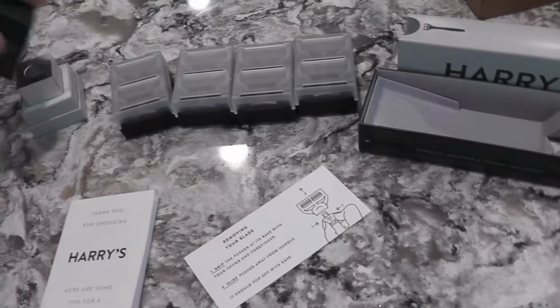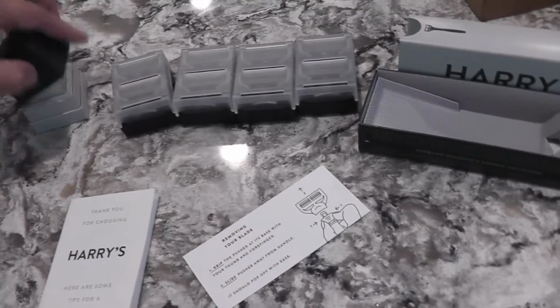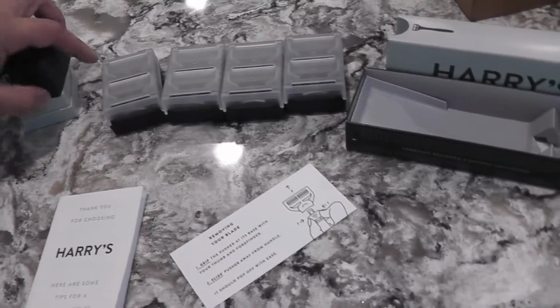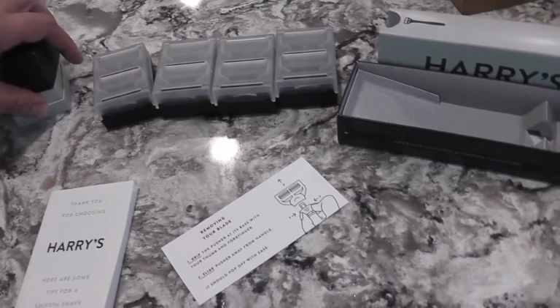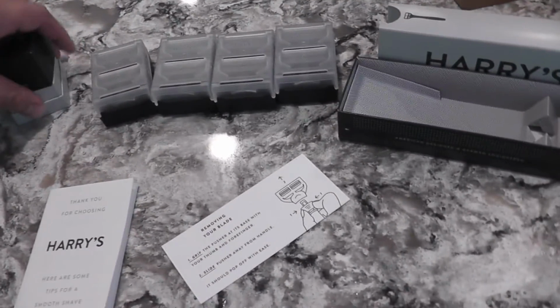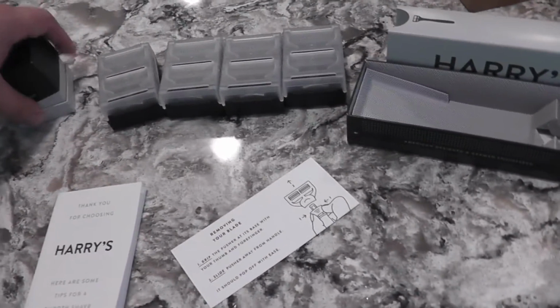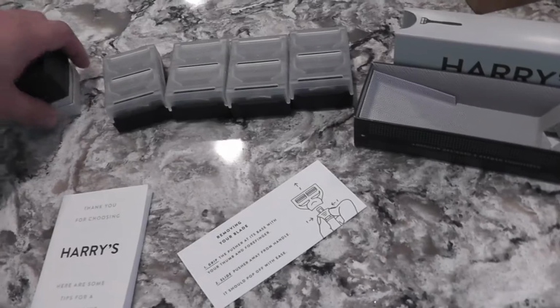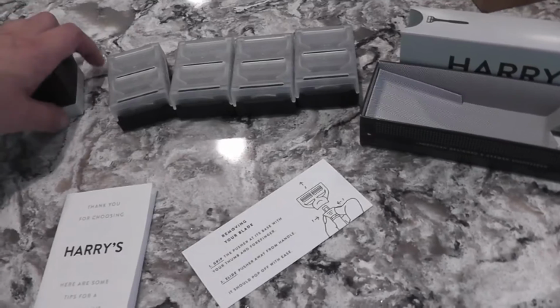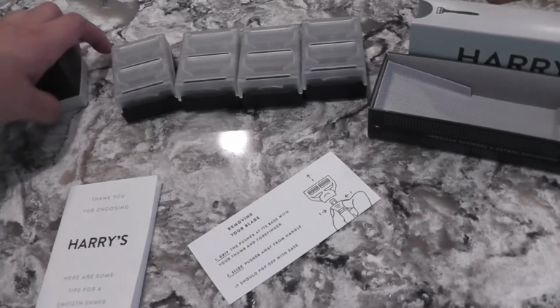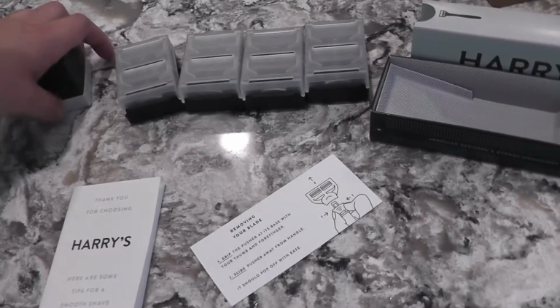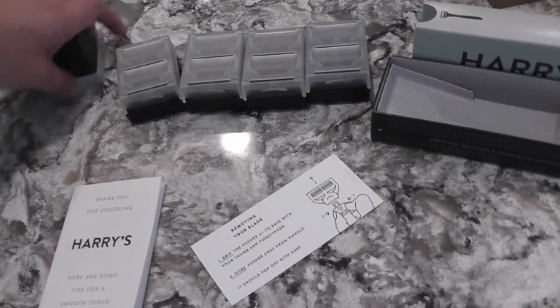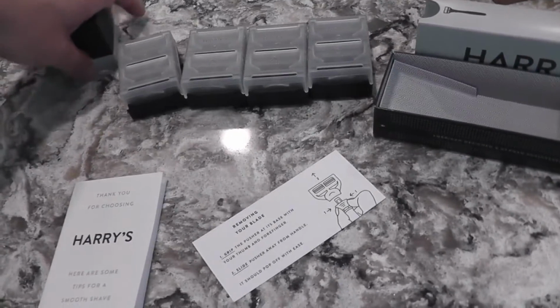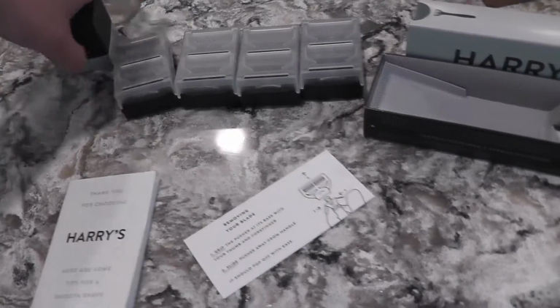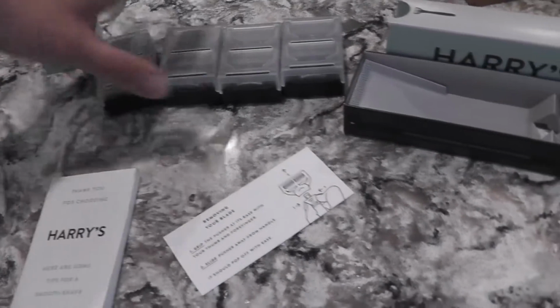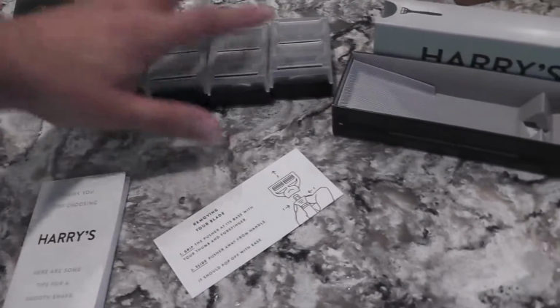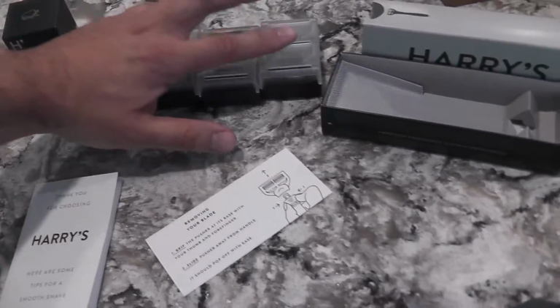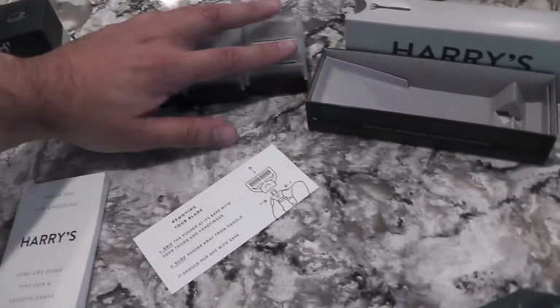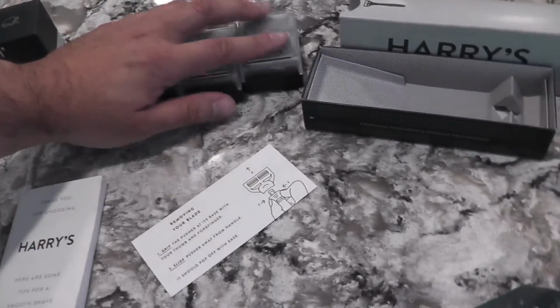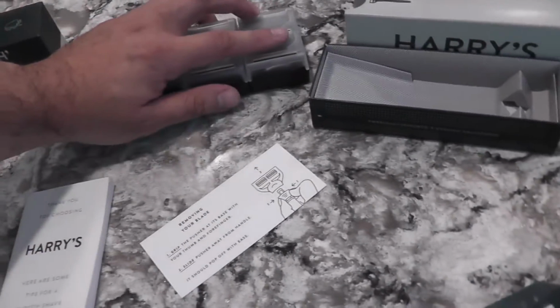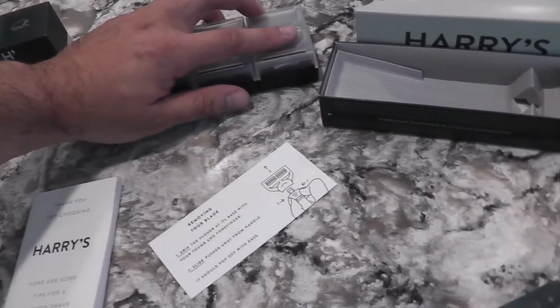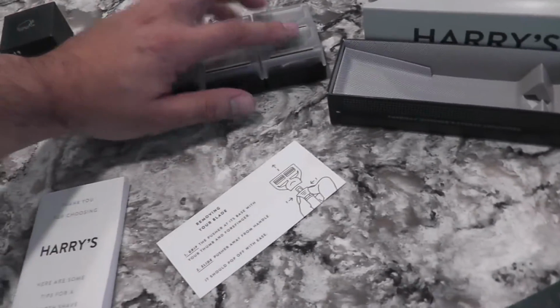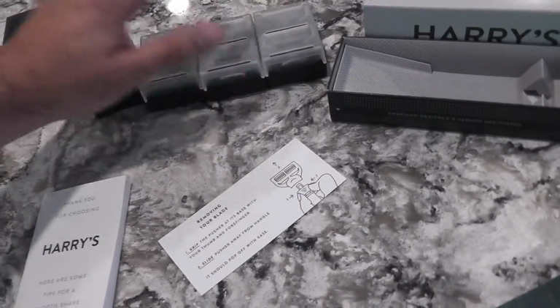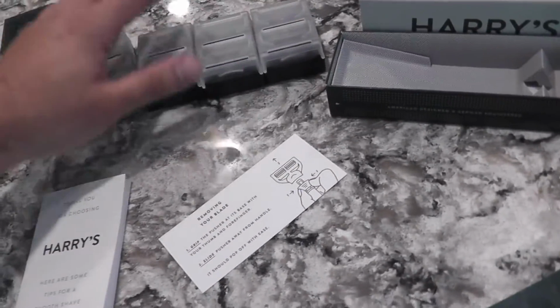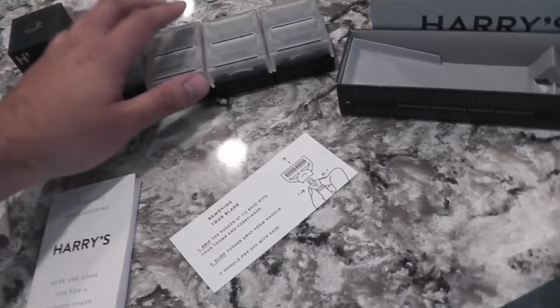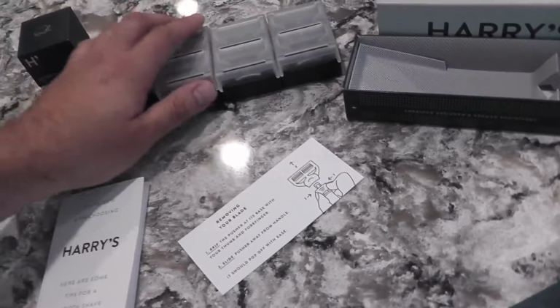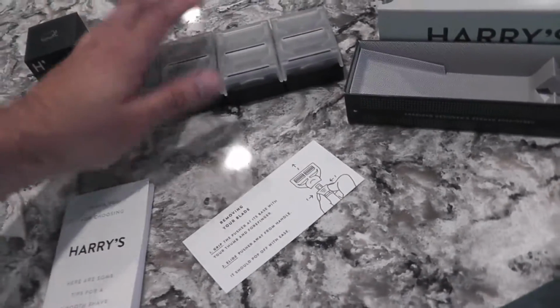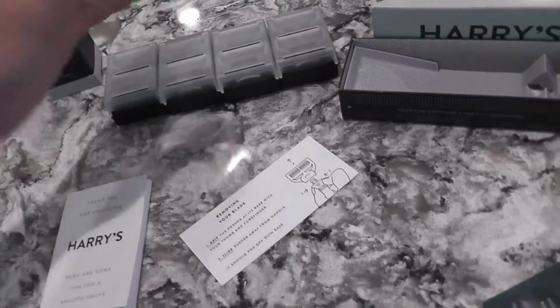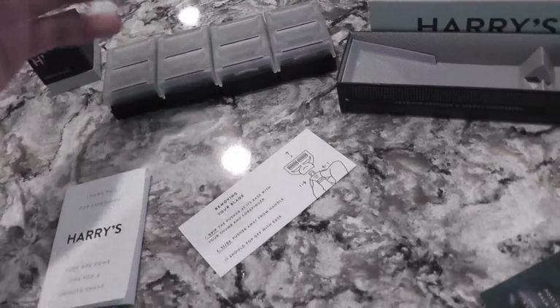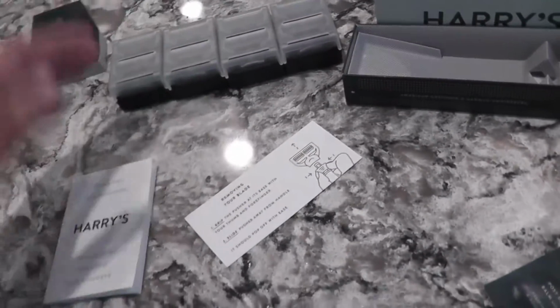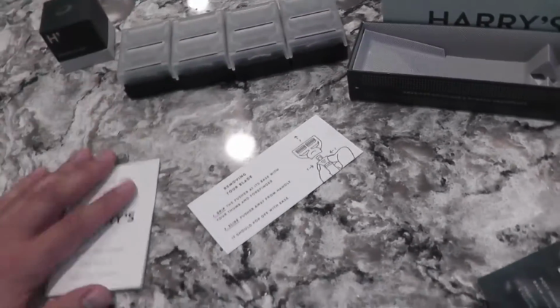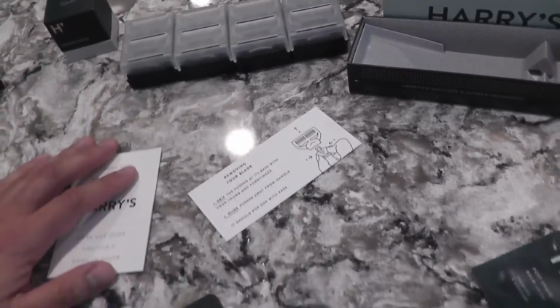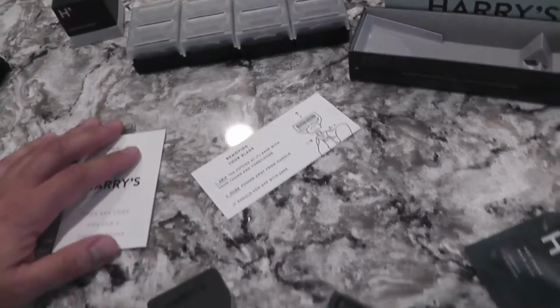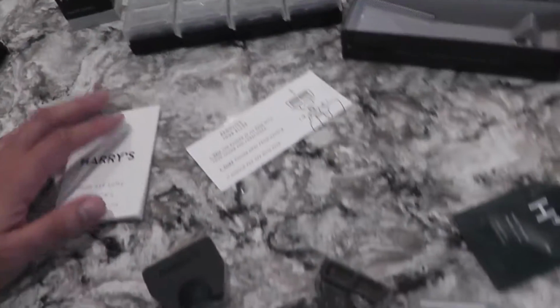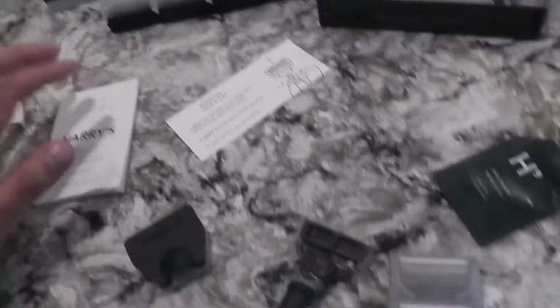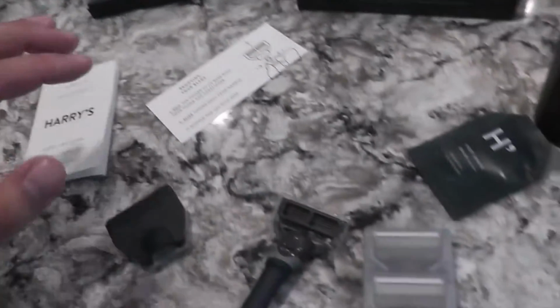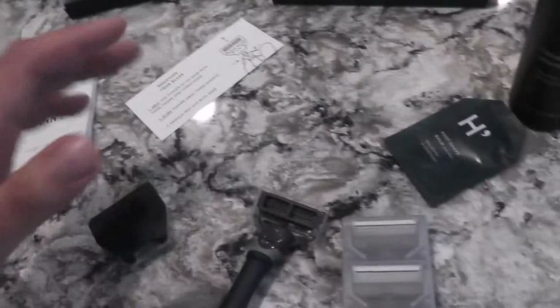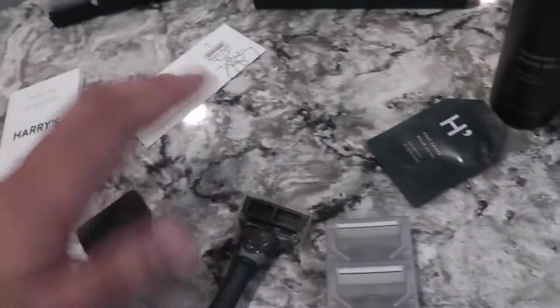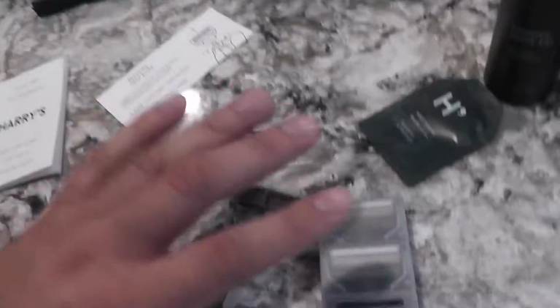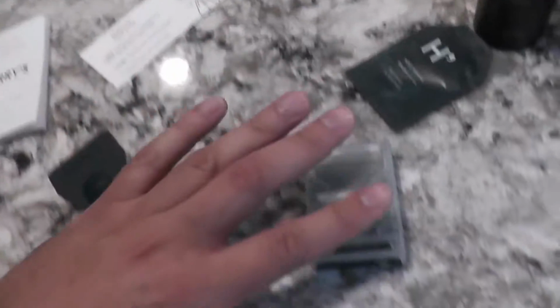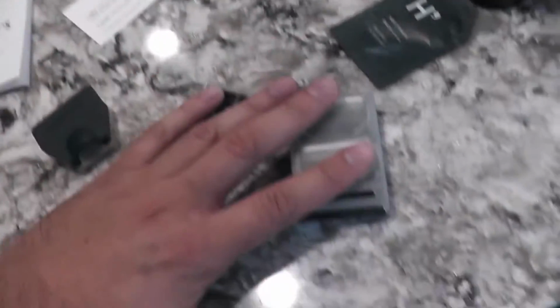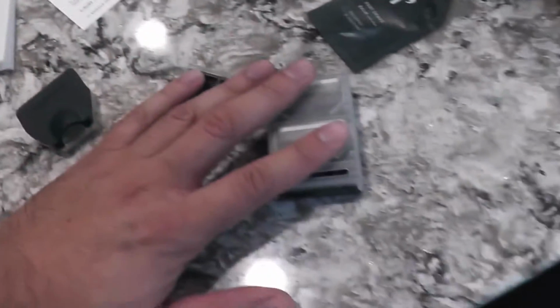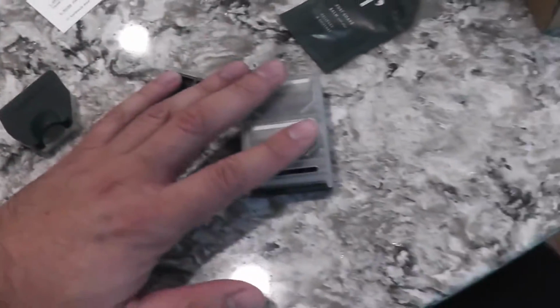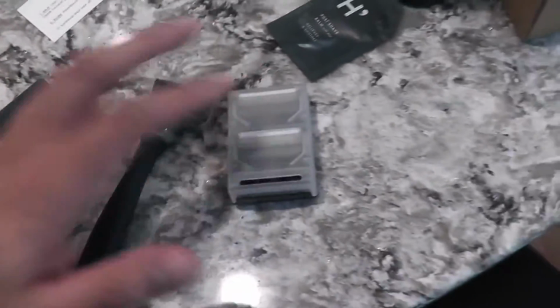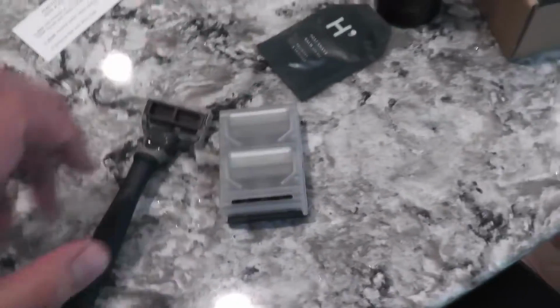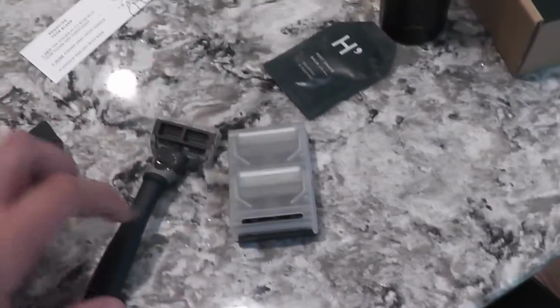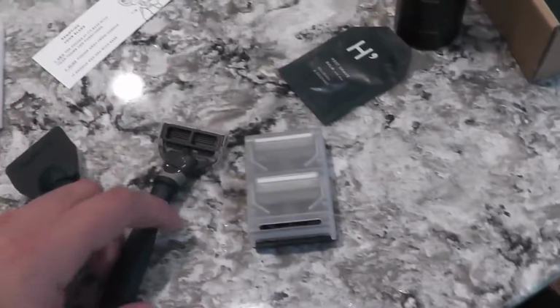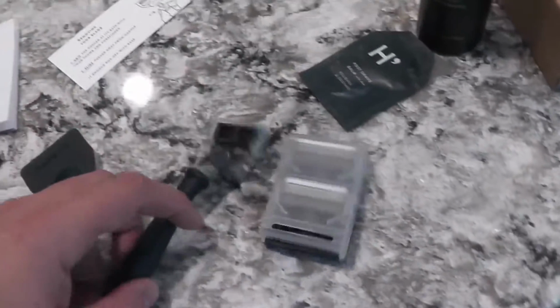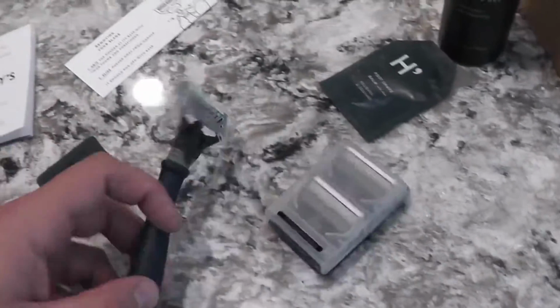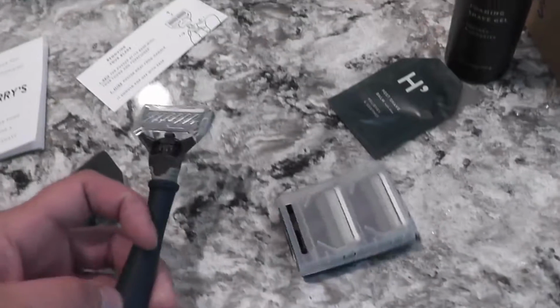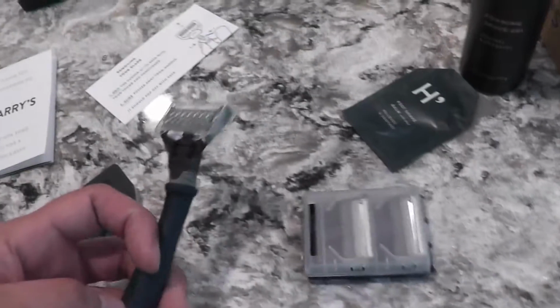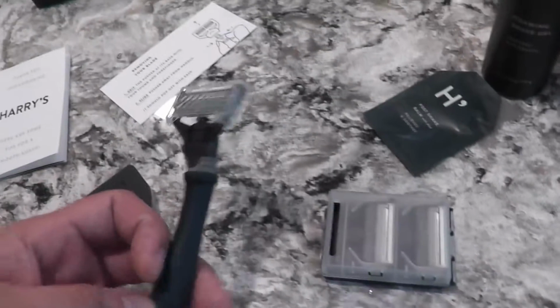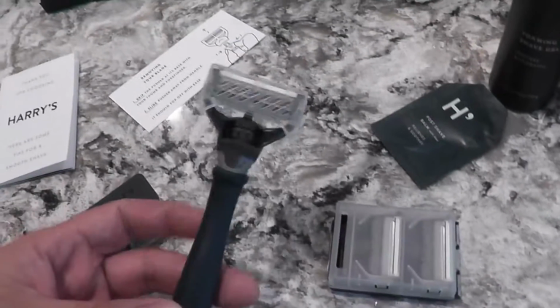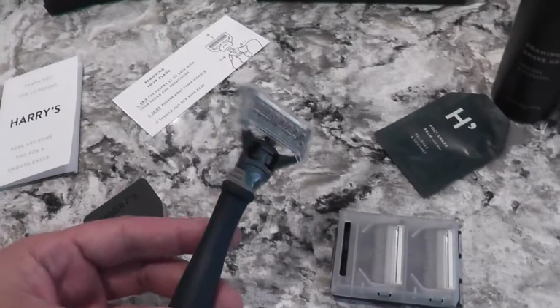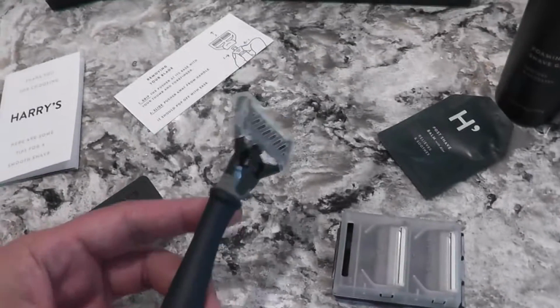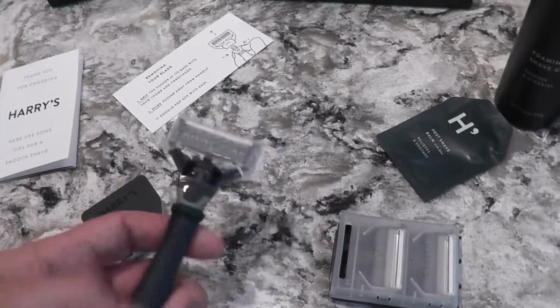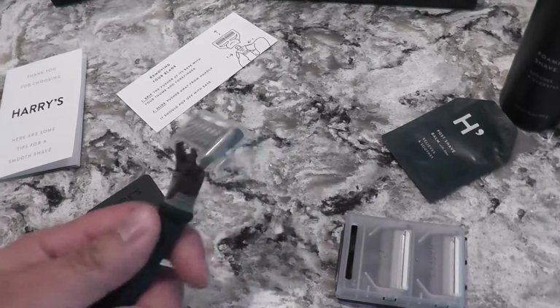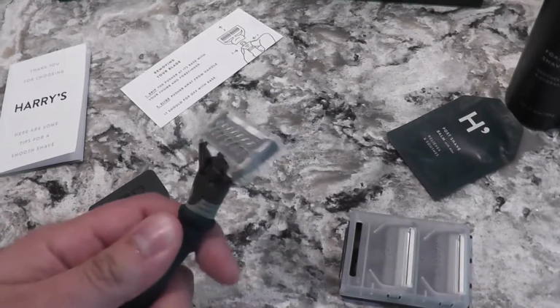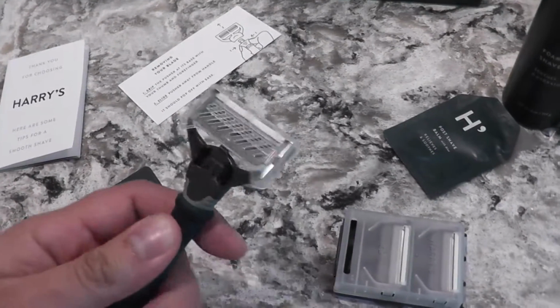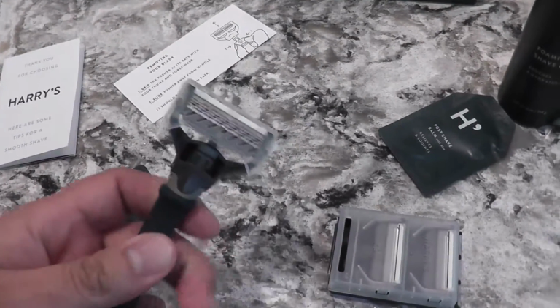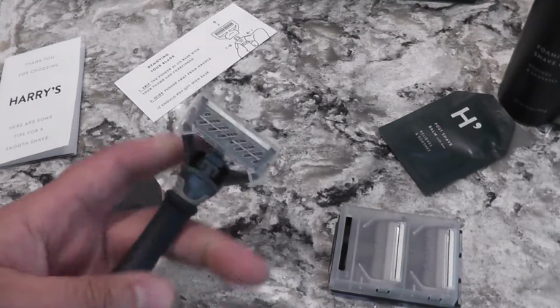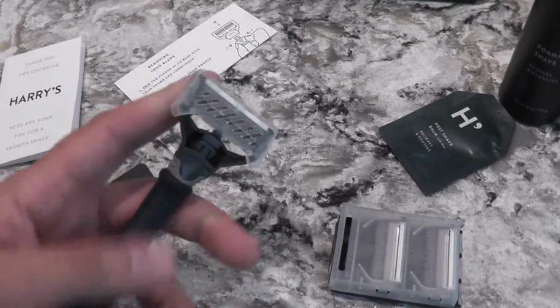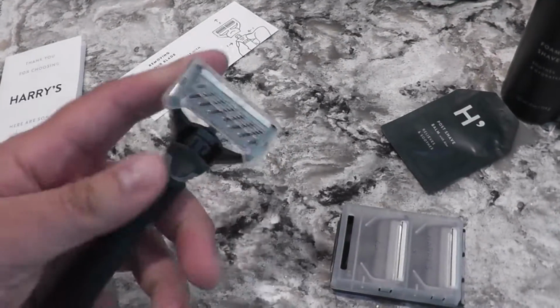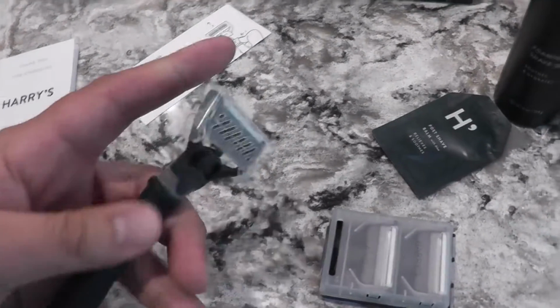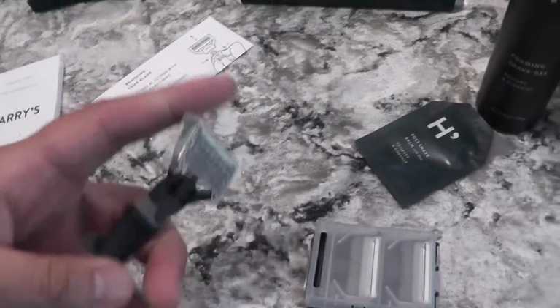I would say if you wanted to give it a try and you have a Gillette or something, try the Truman set. It's 15 bucks, really not that bad — still good quality.